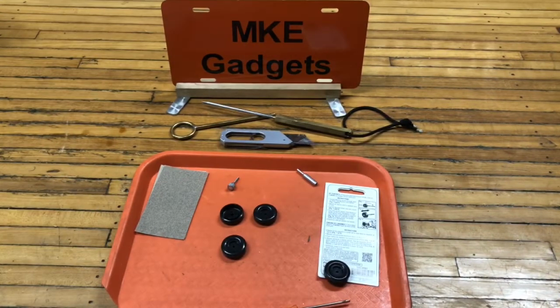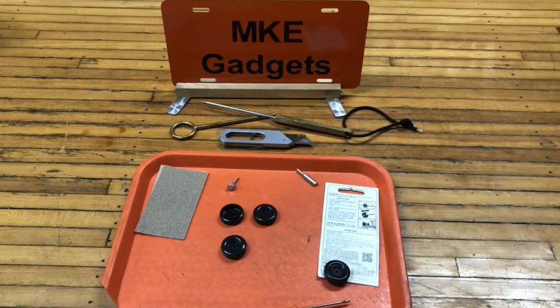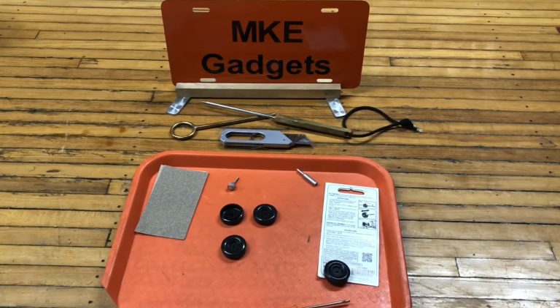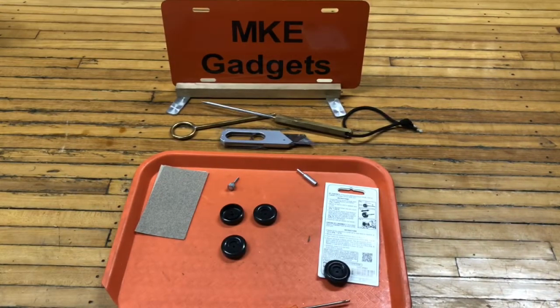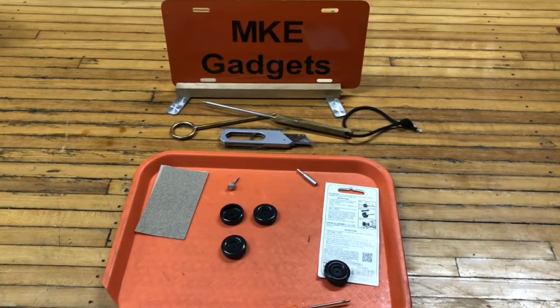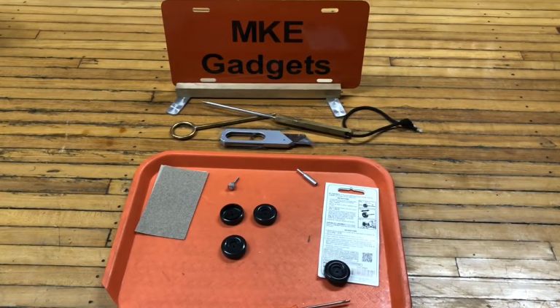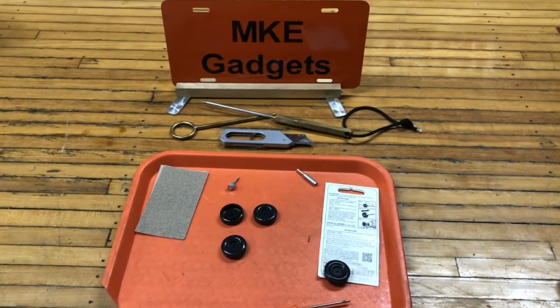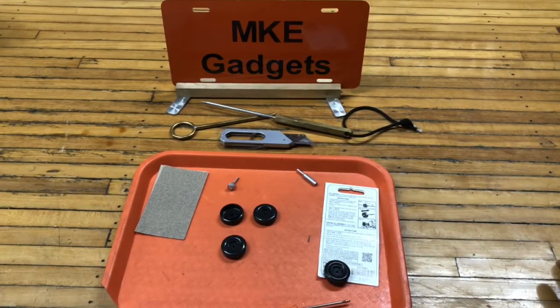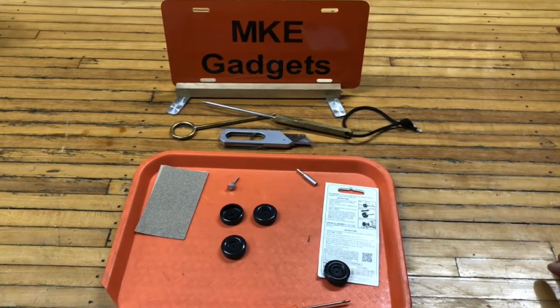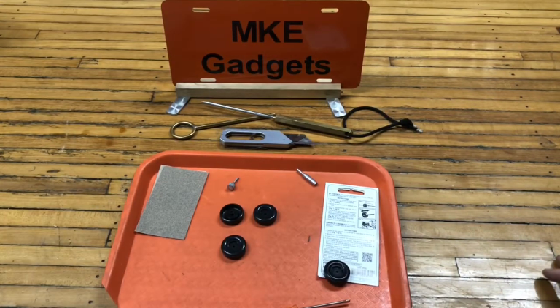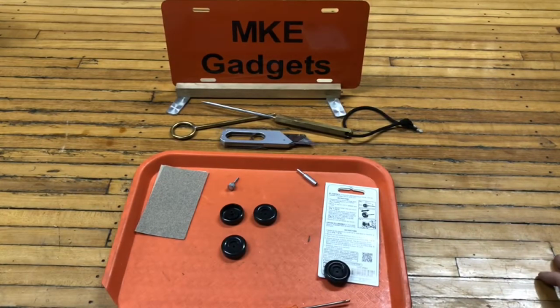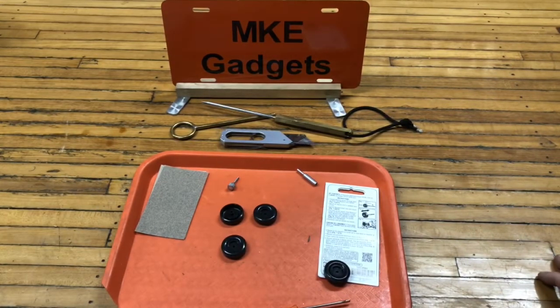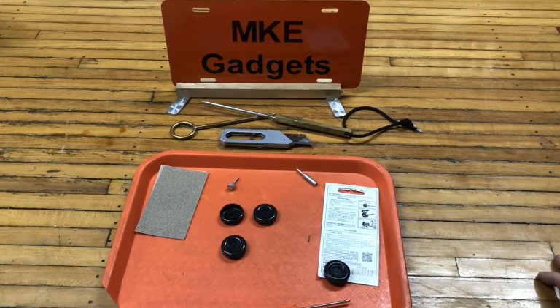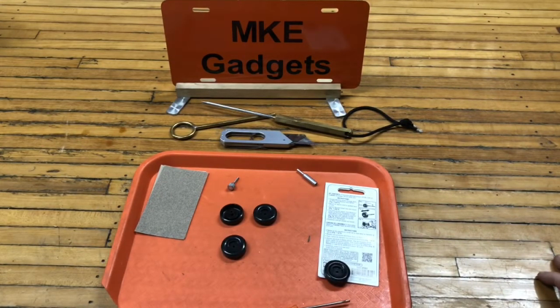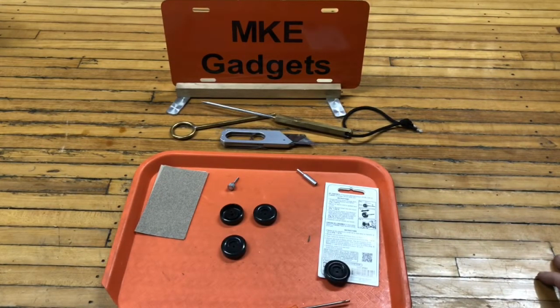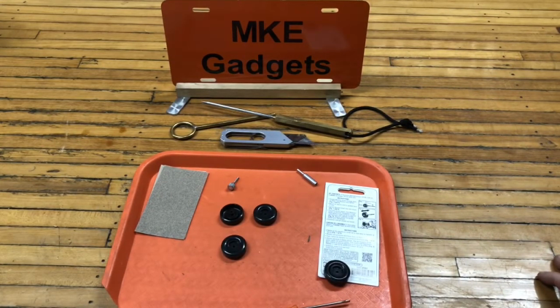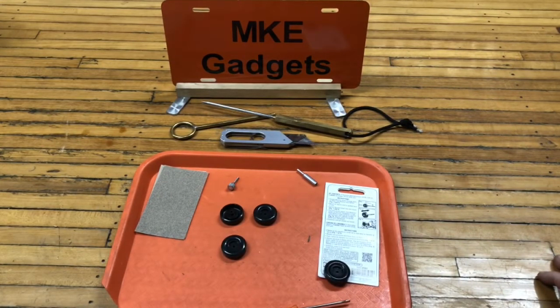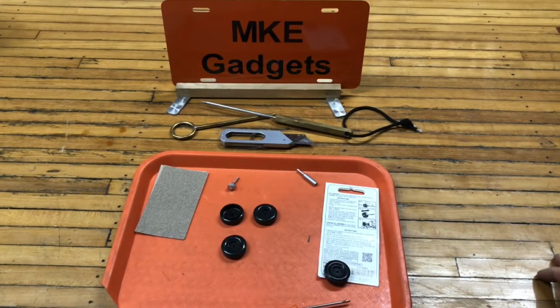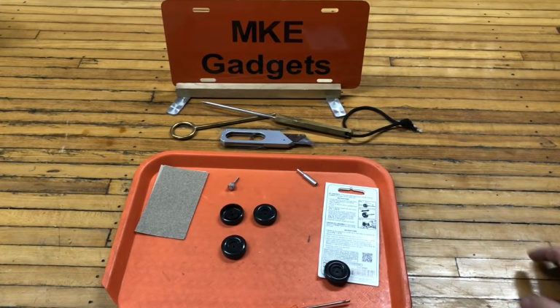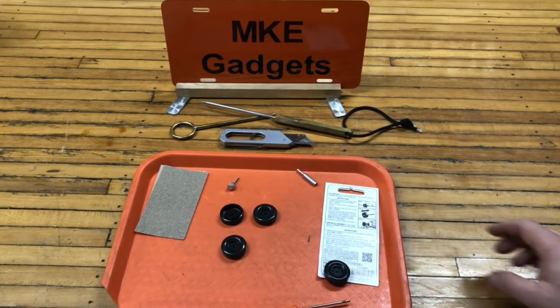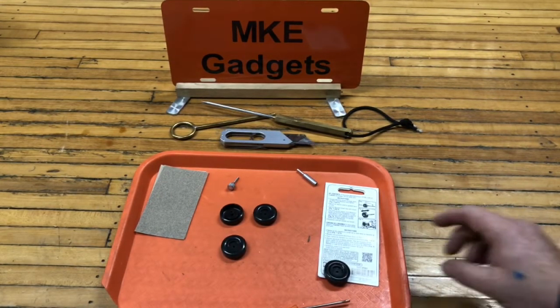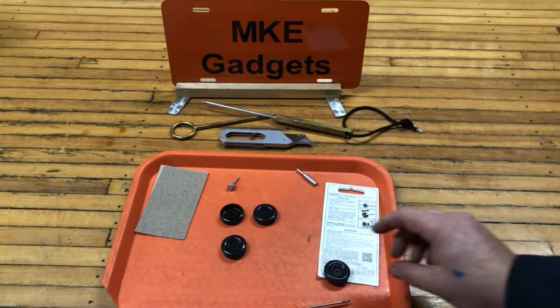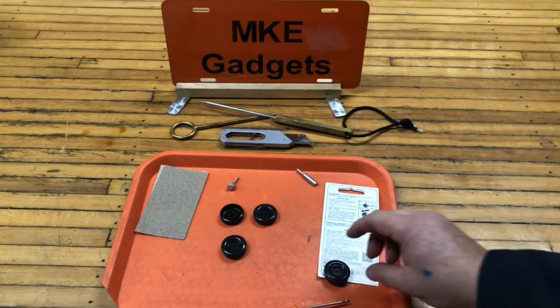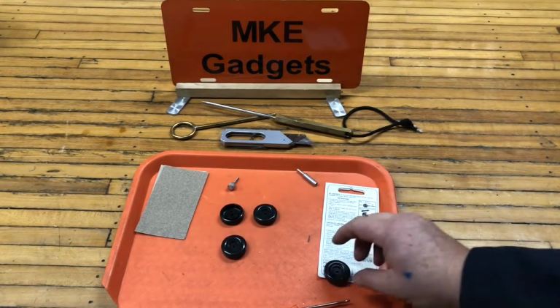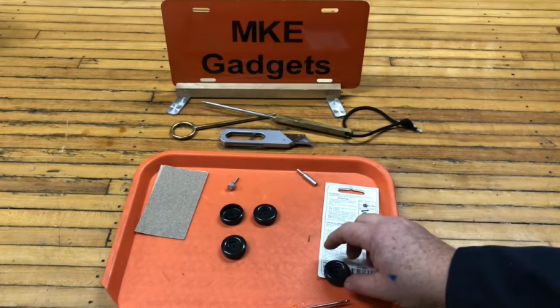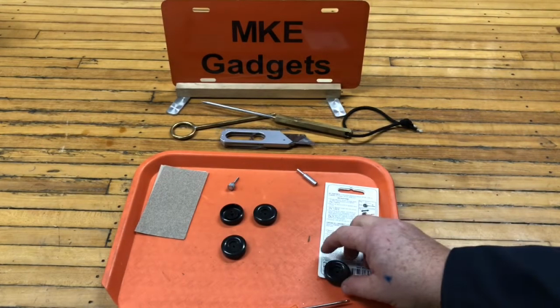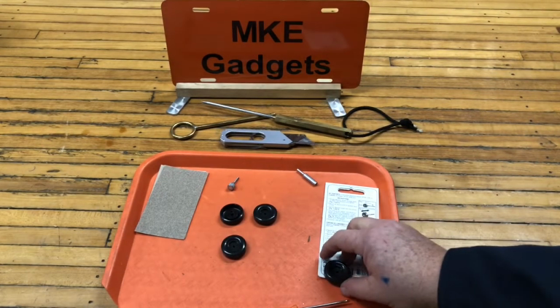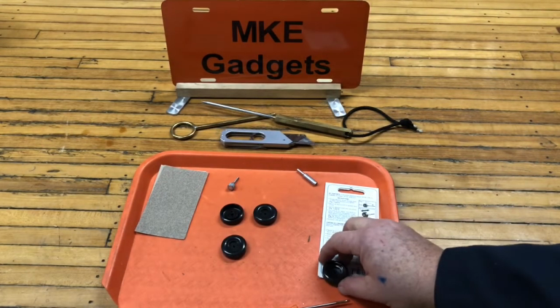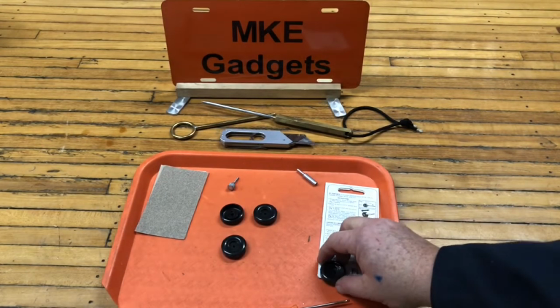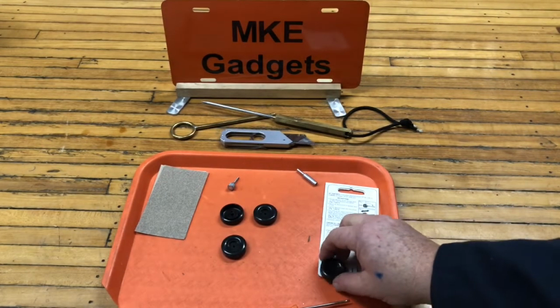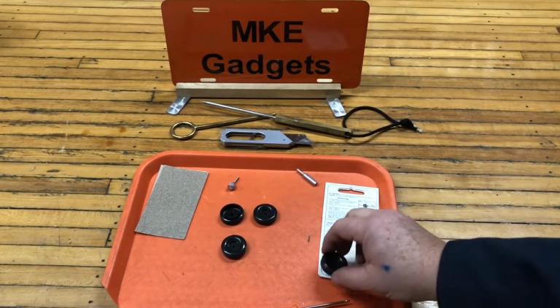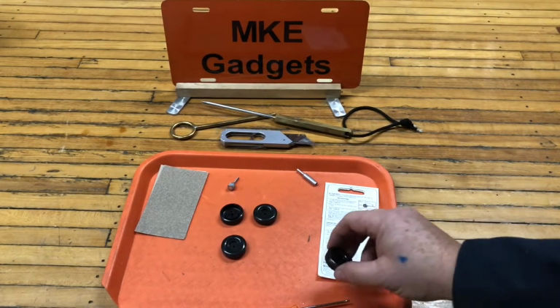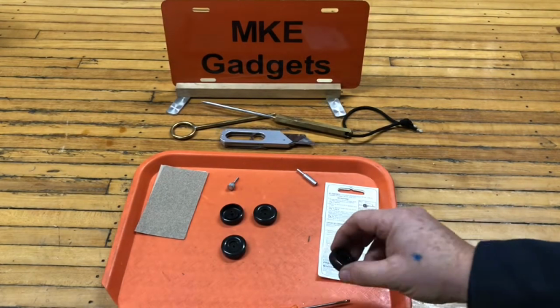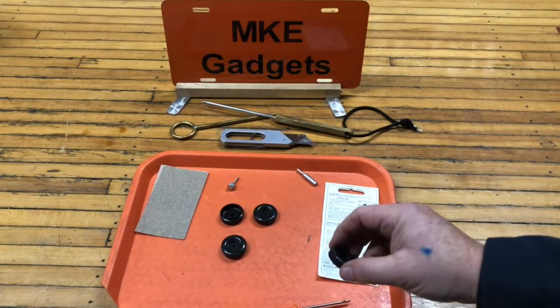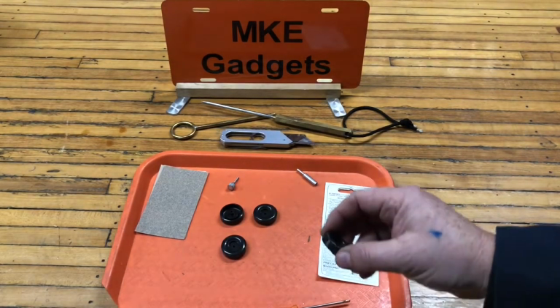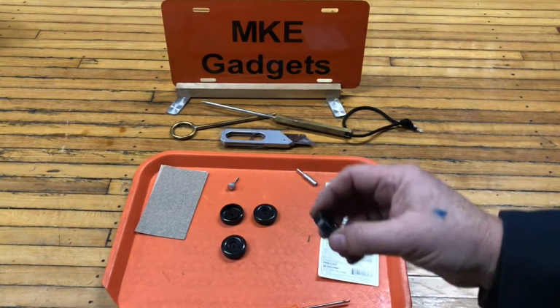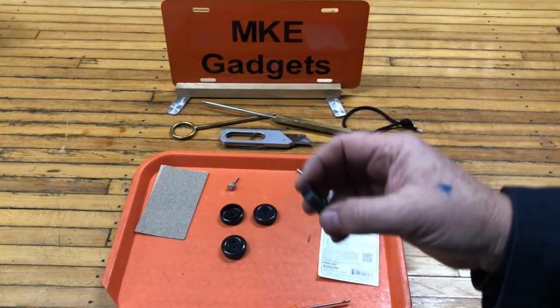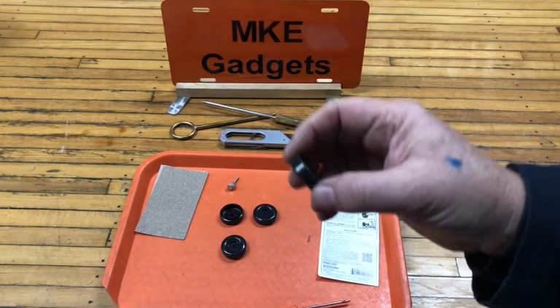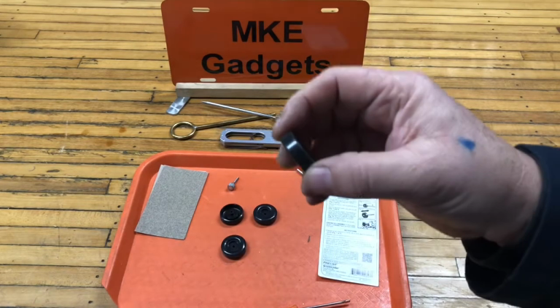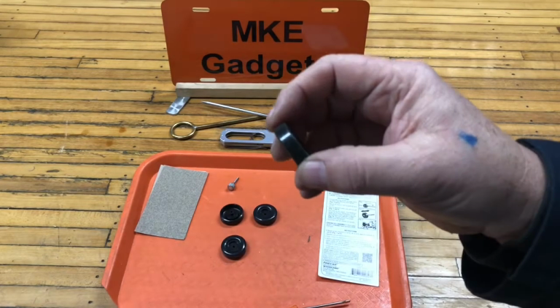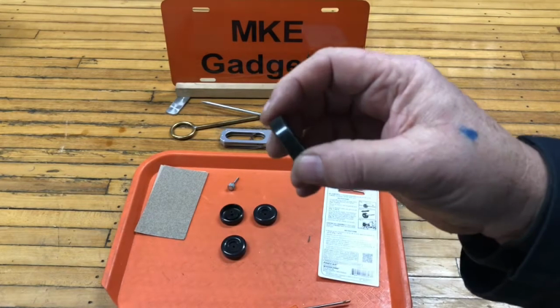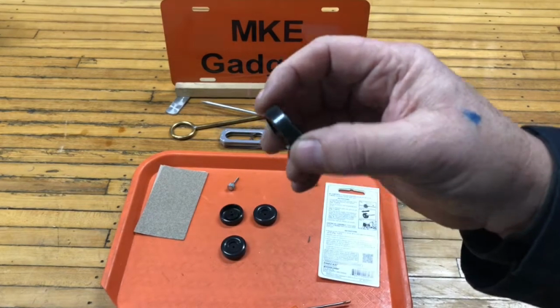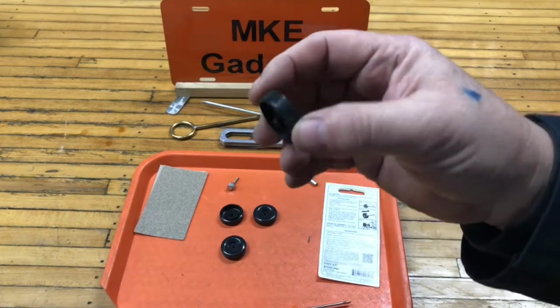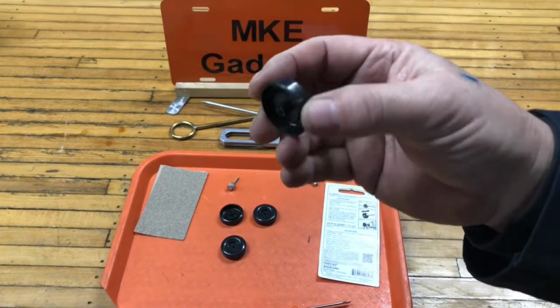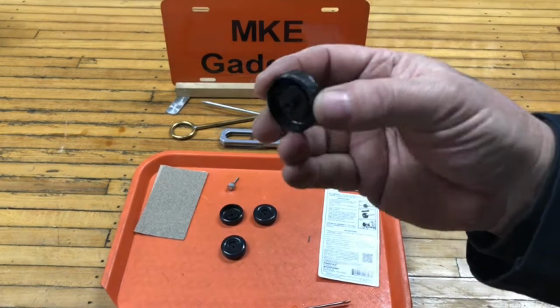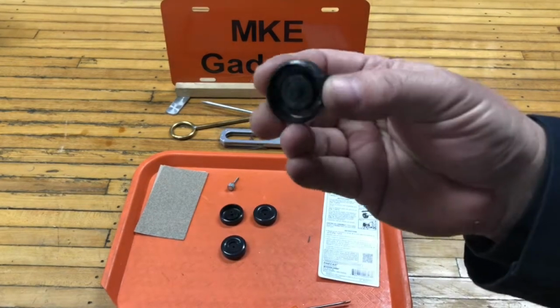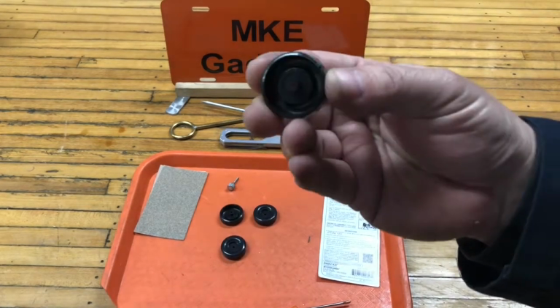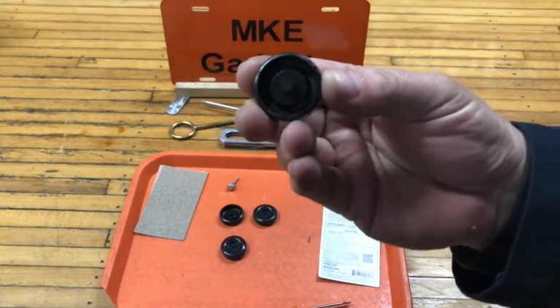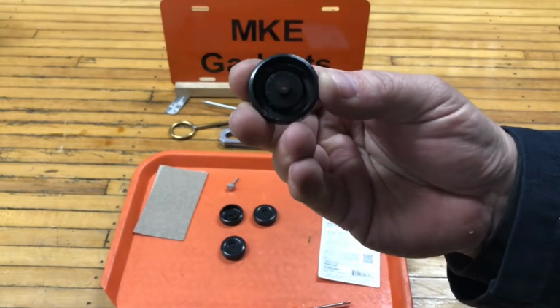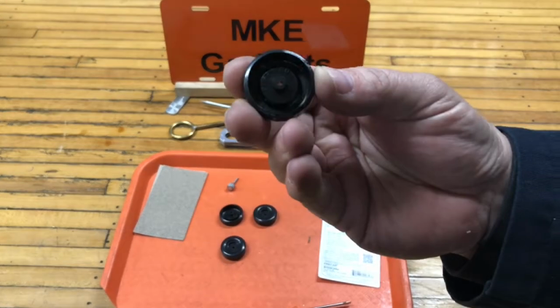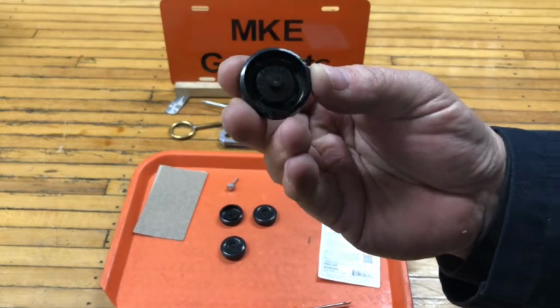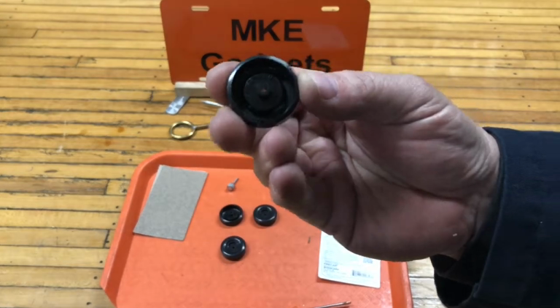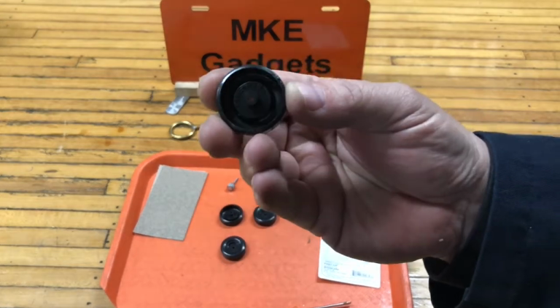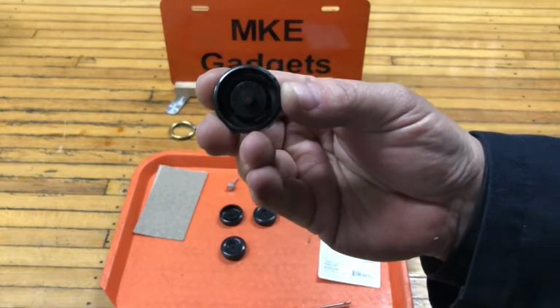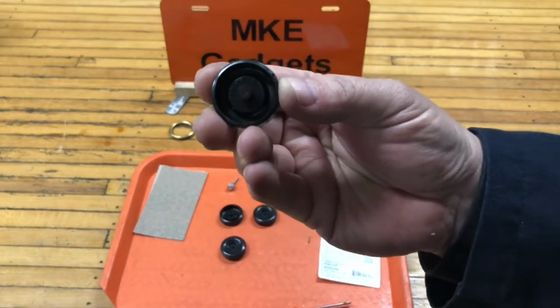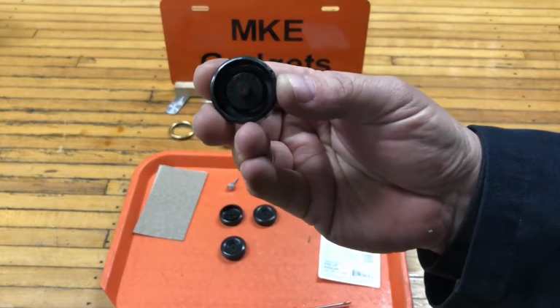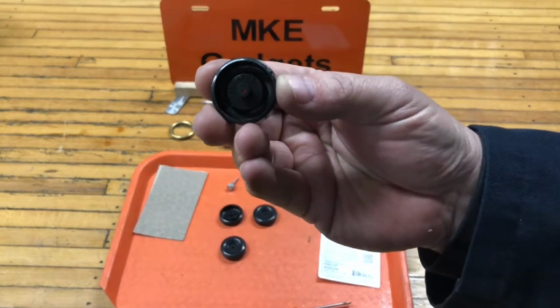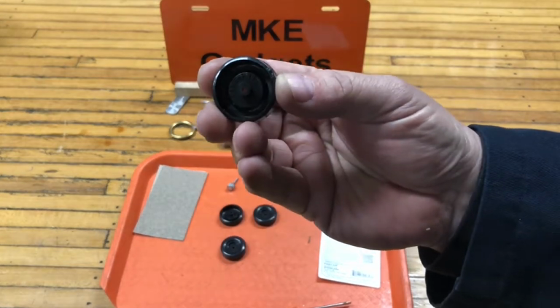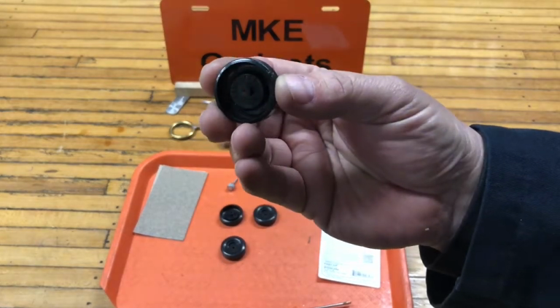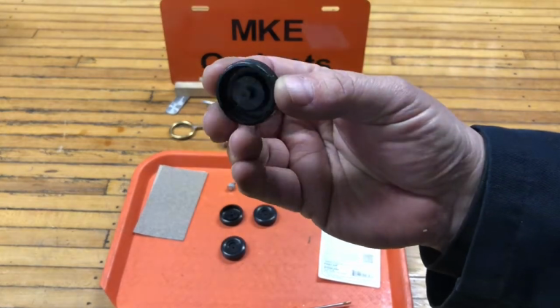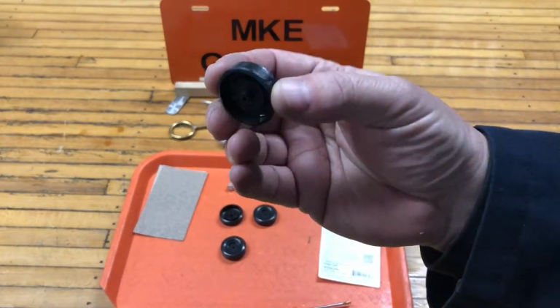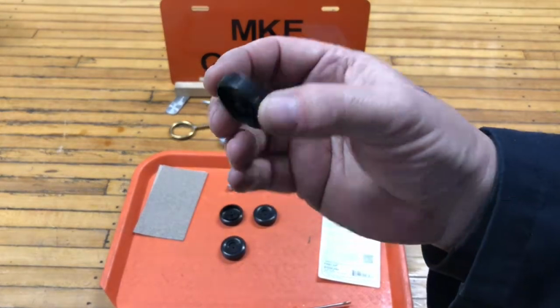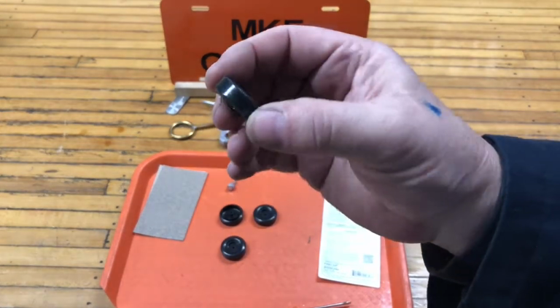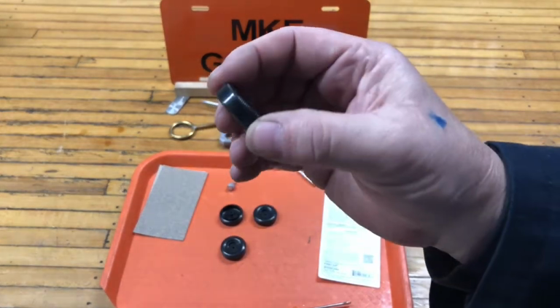Welcome back to MKE Gadgets. Today I want to talk about Pinewood Derby cars, and really want to talk about Pinewood Derby wheels.